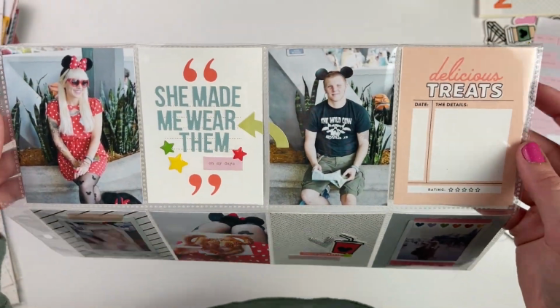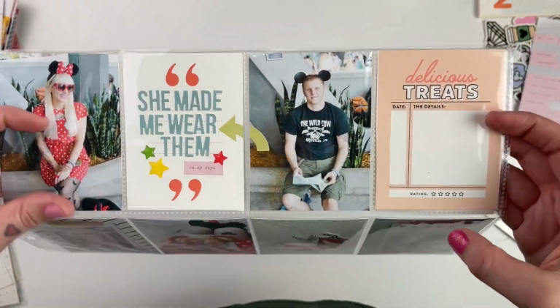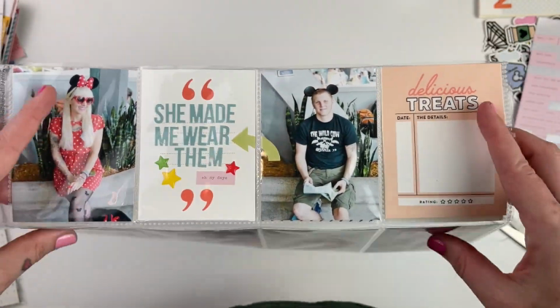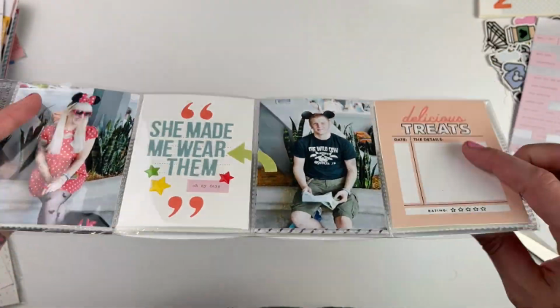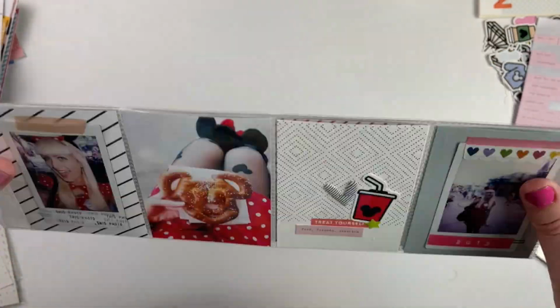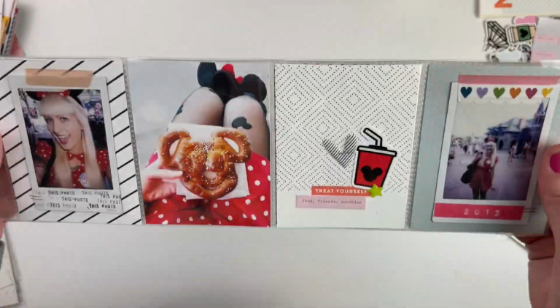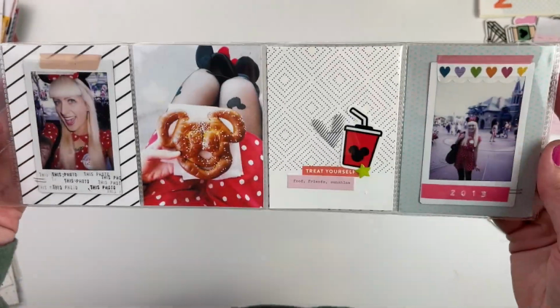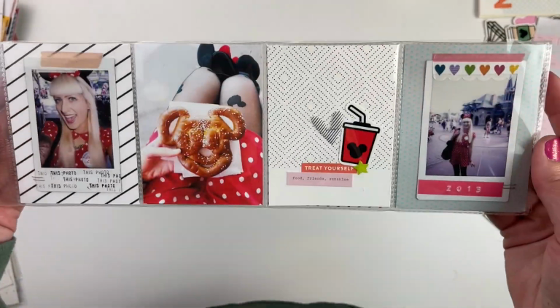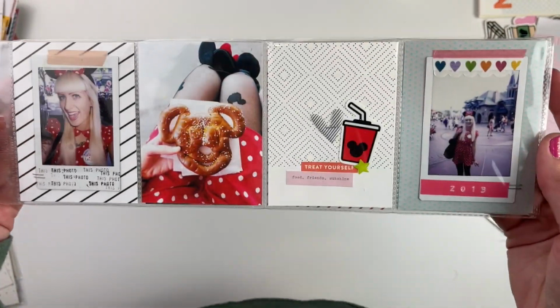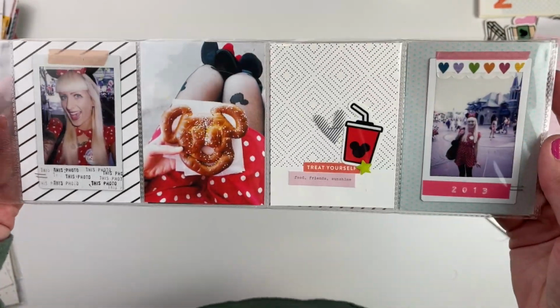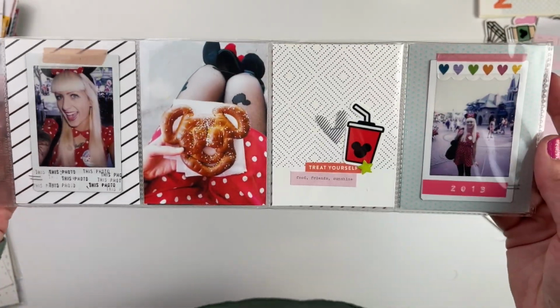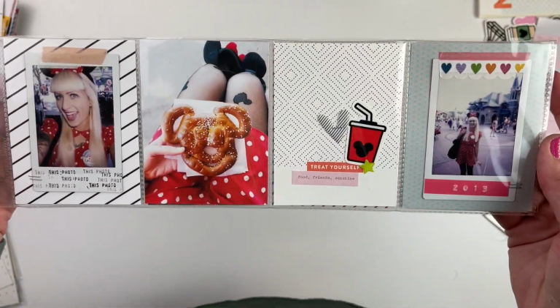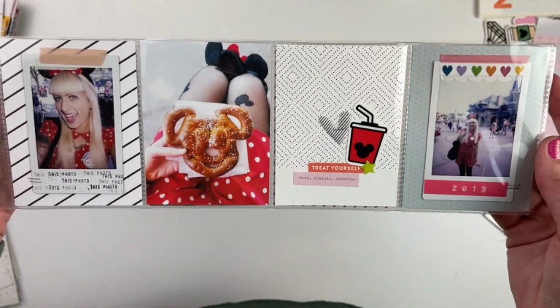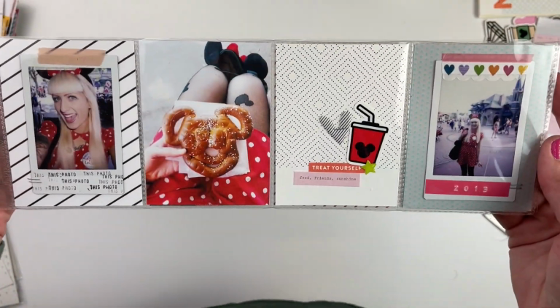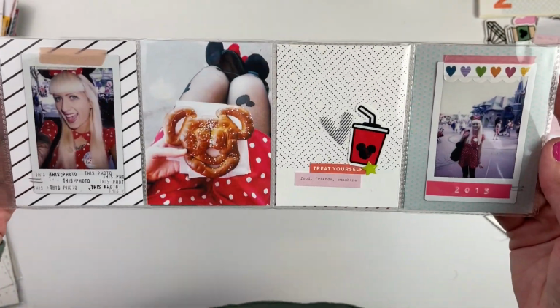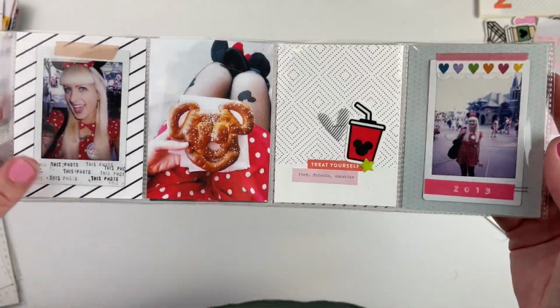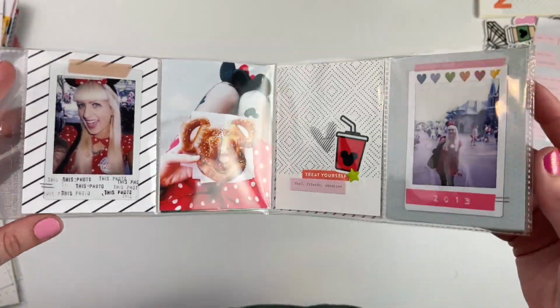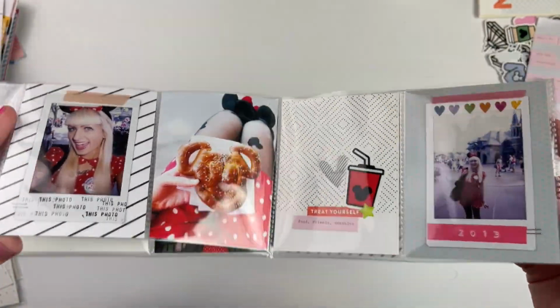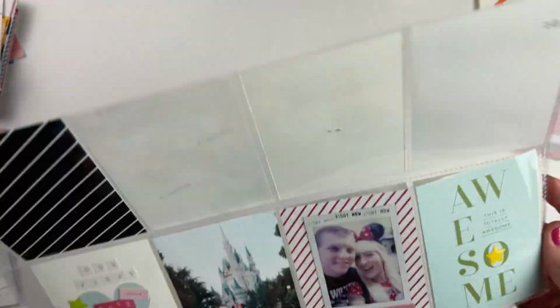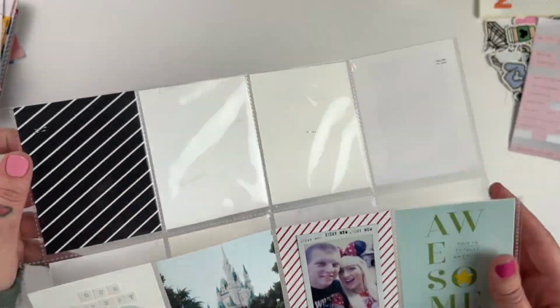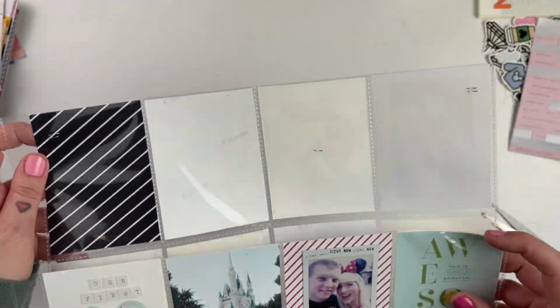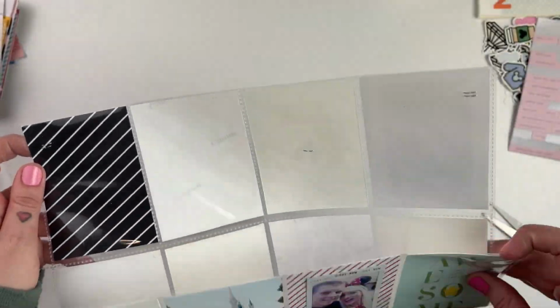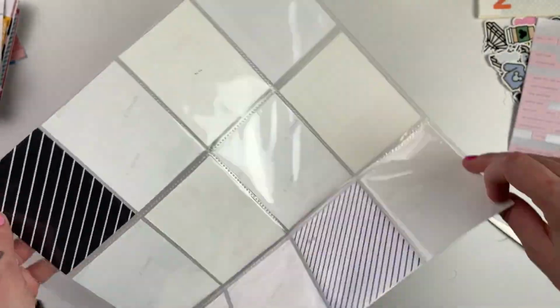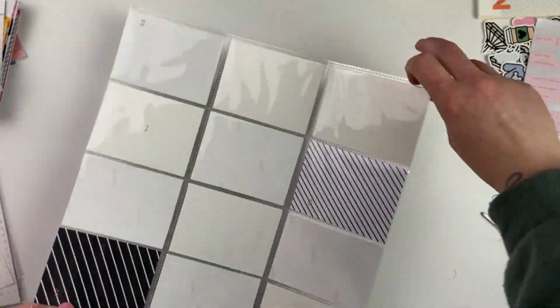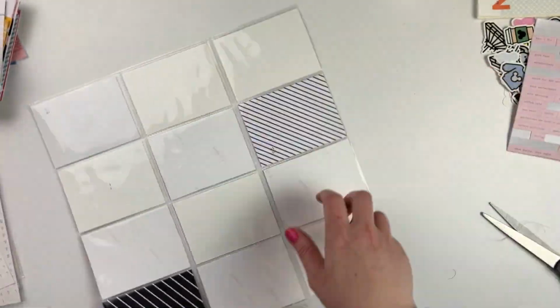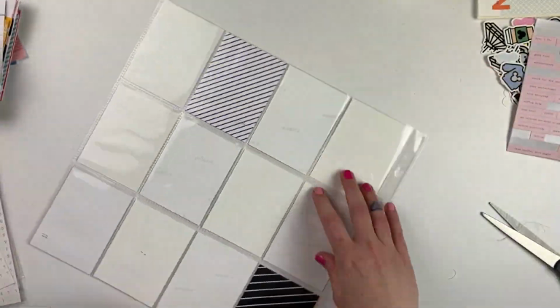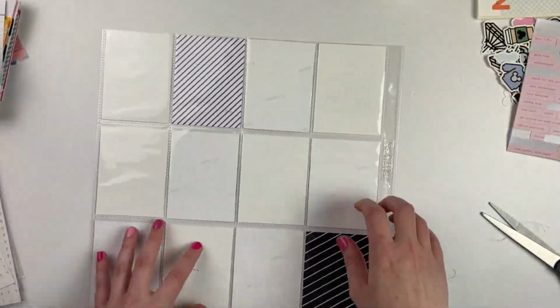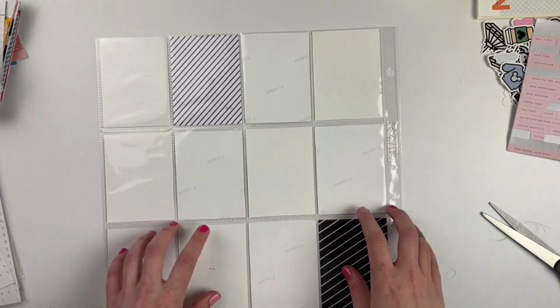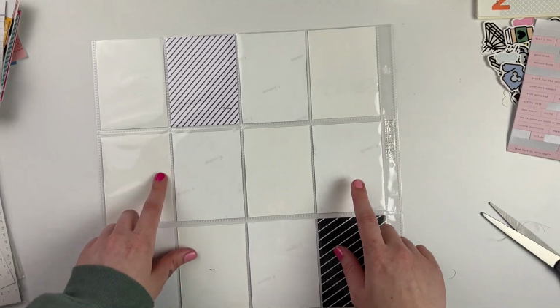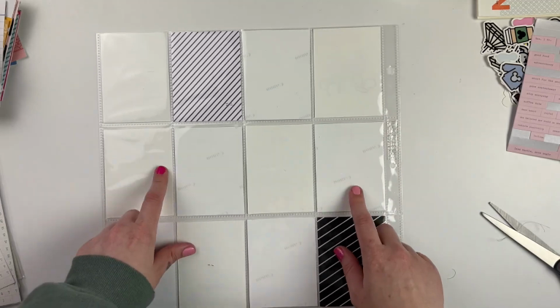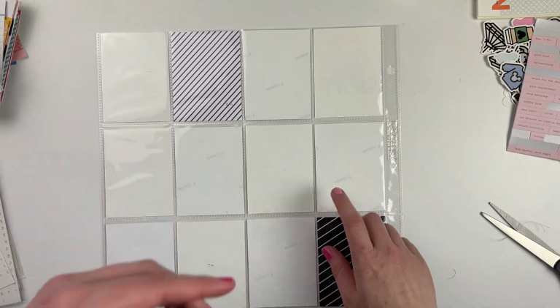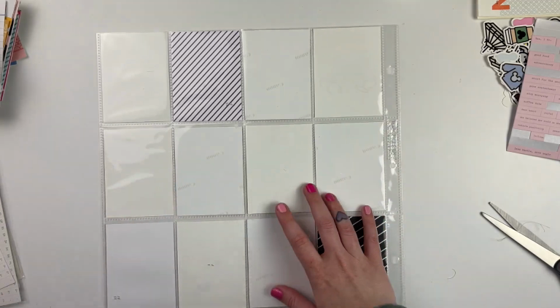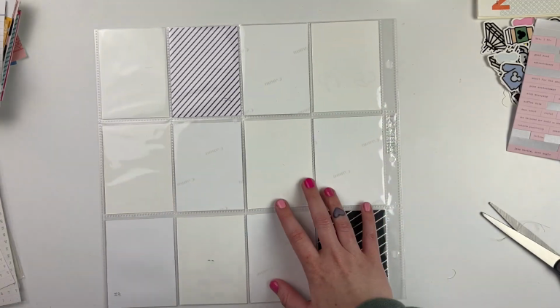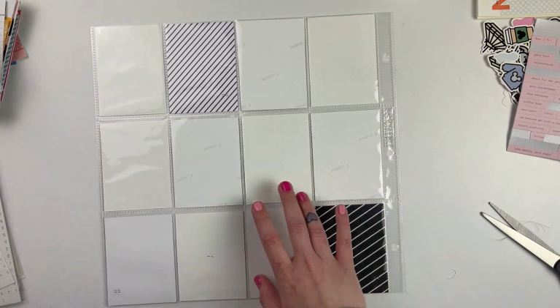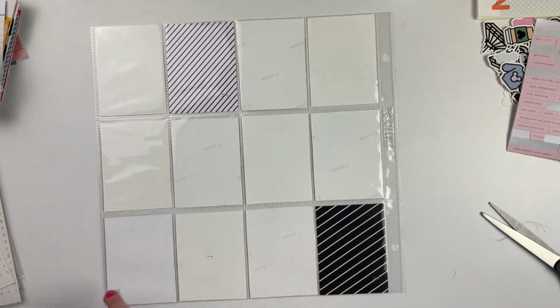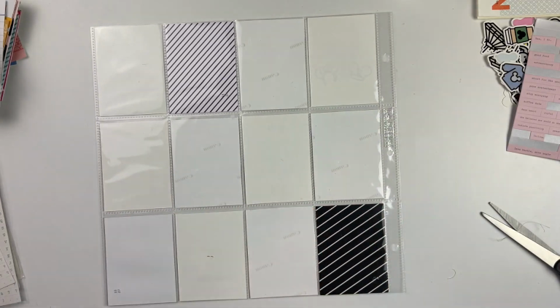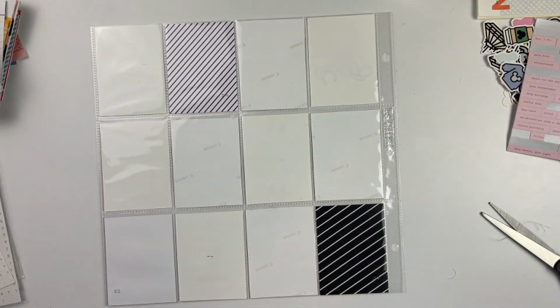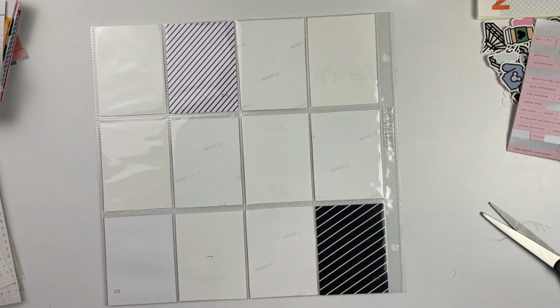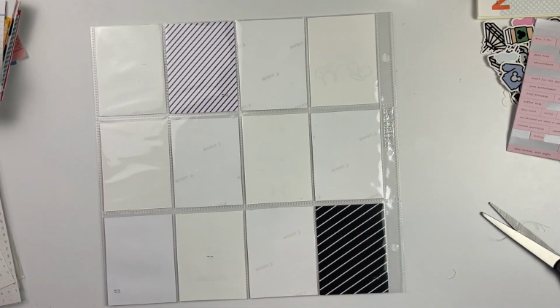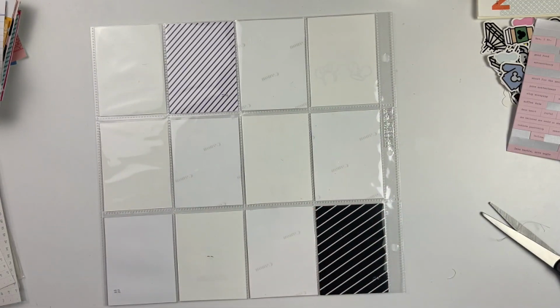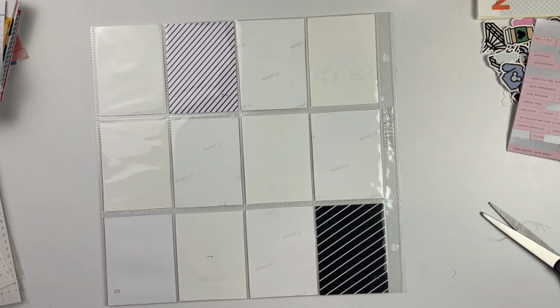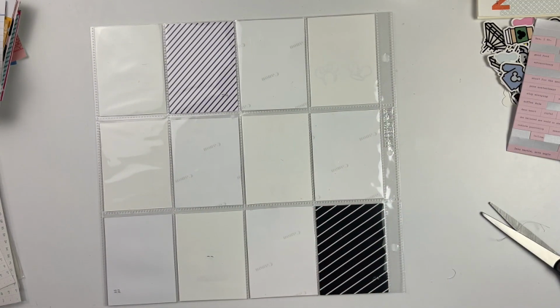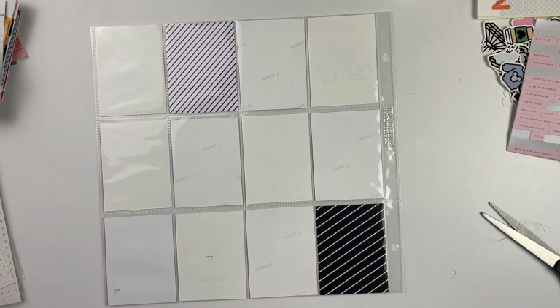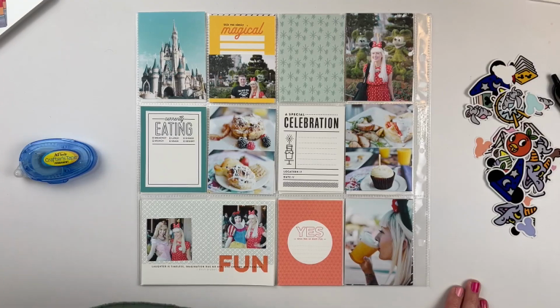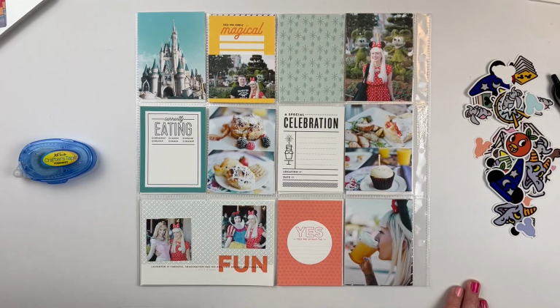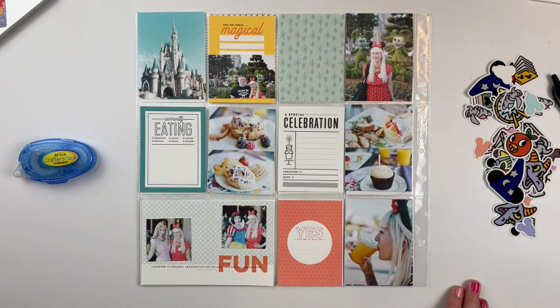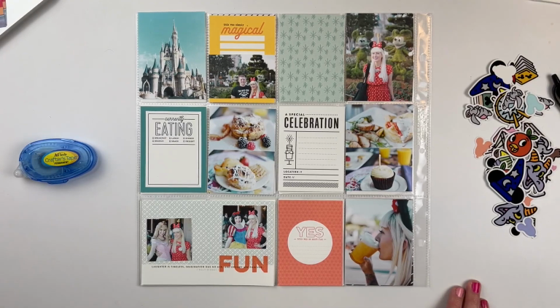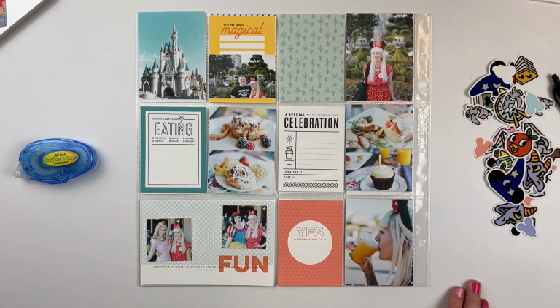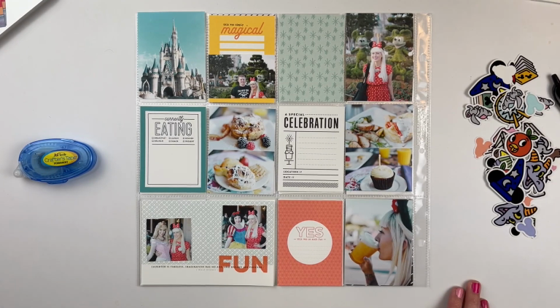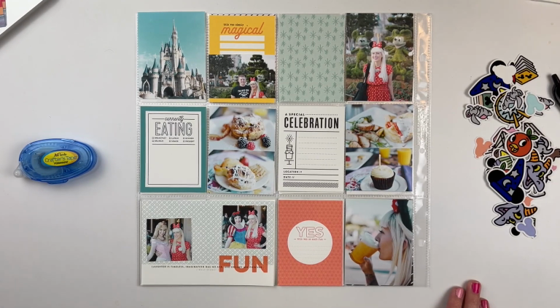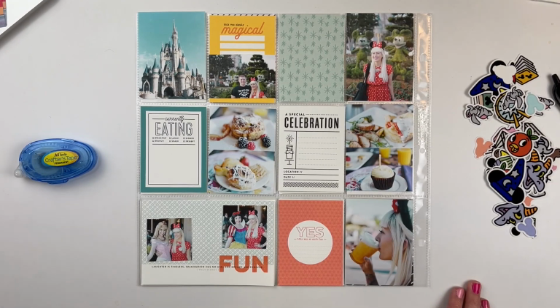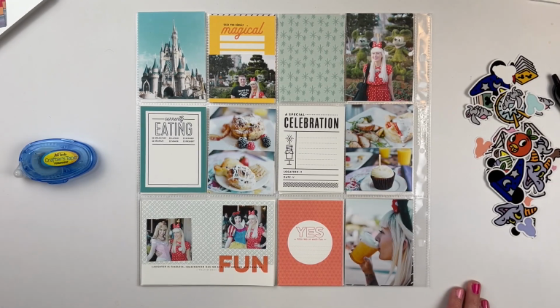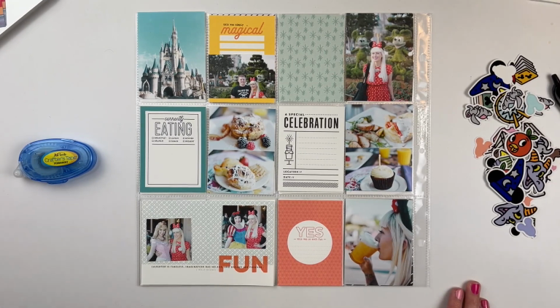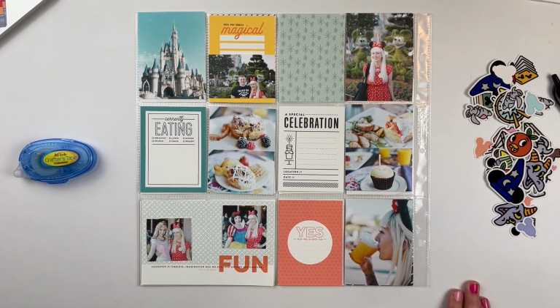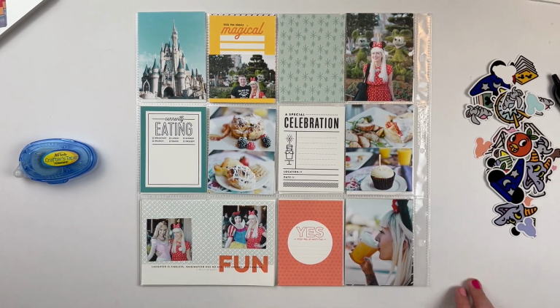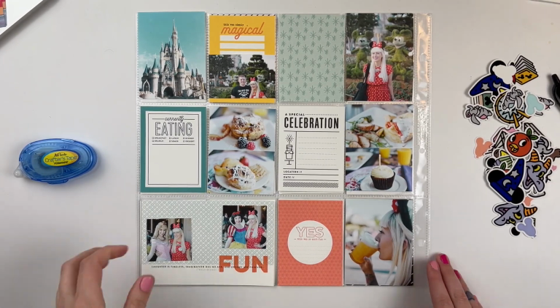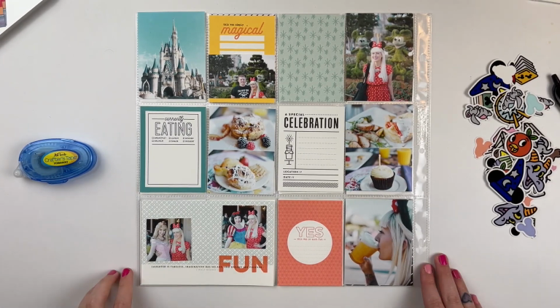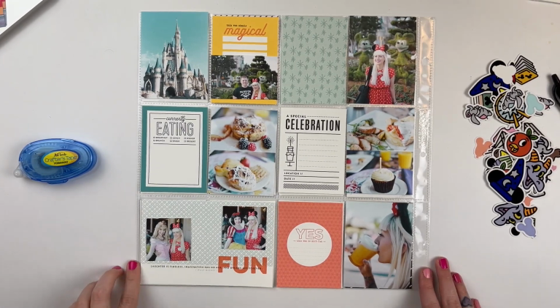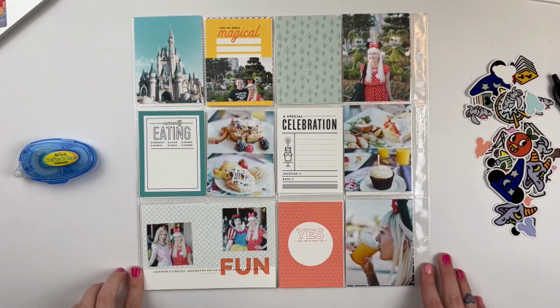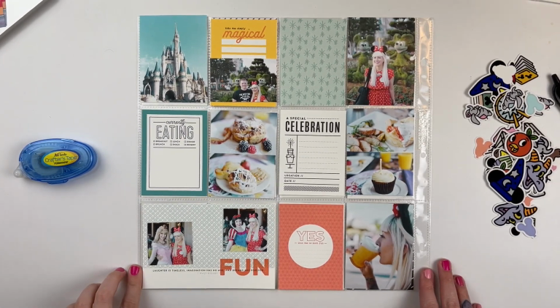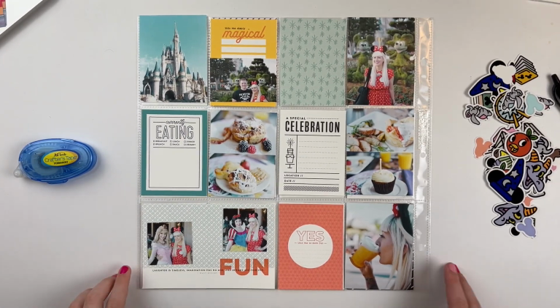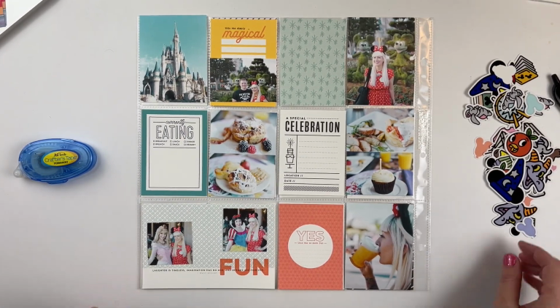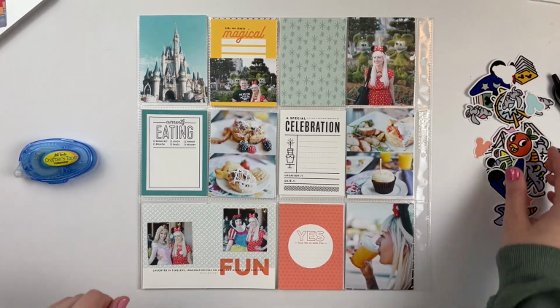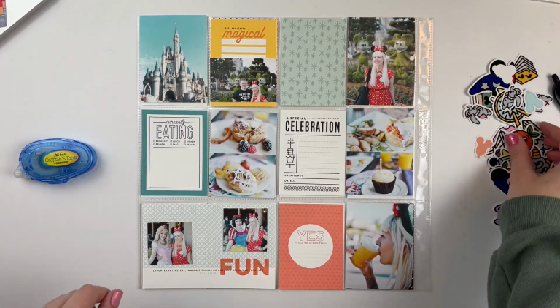So this is how the first page turned out. I didn't do my journaling on camera for some reason, but you'll see it later.